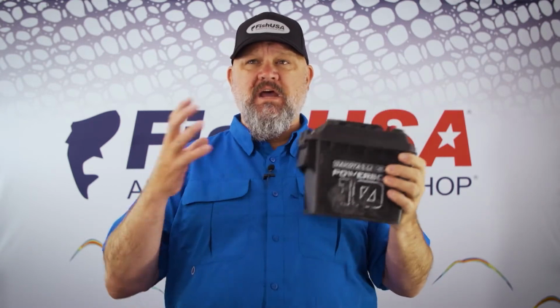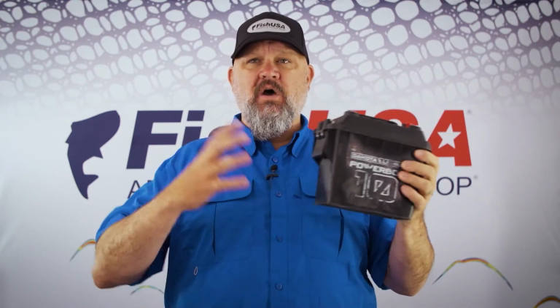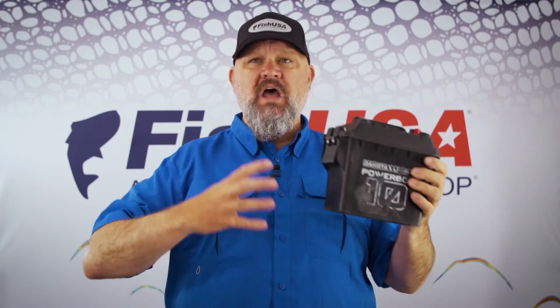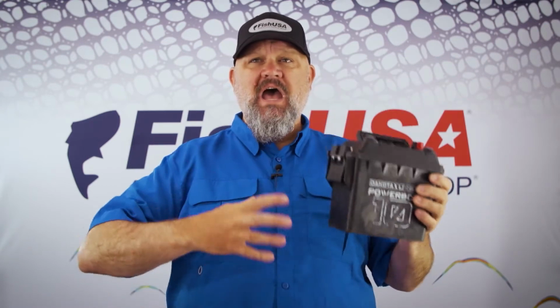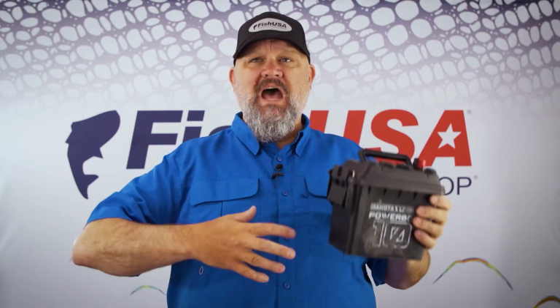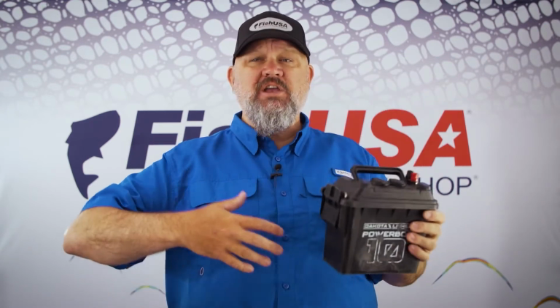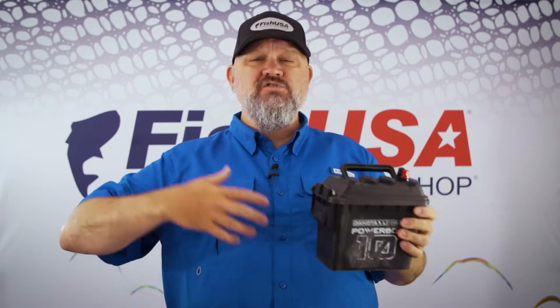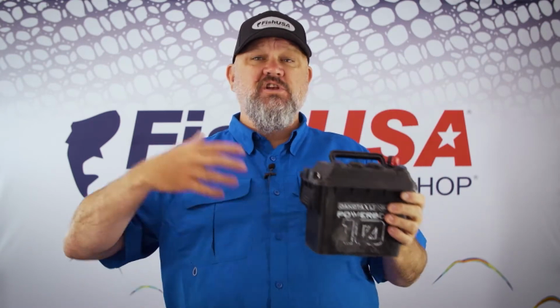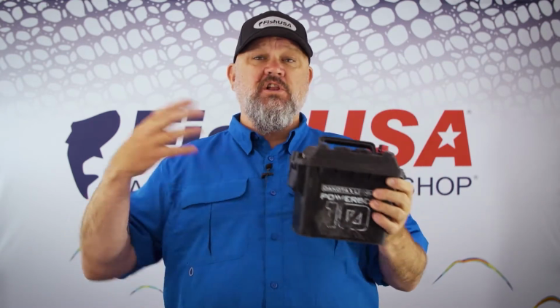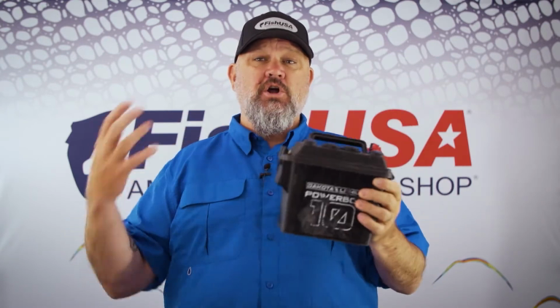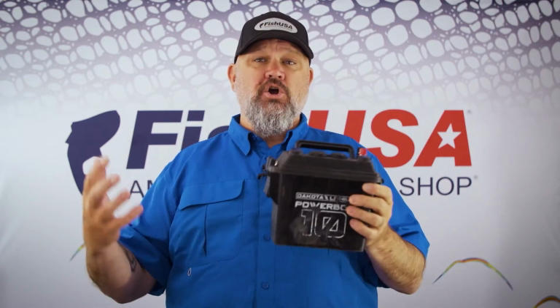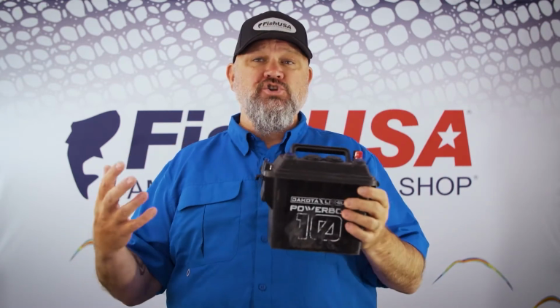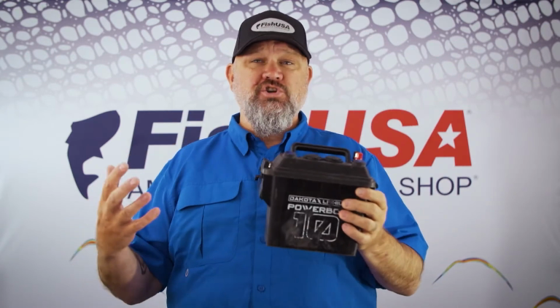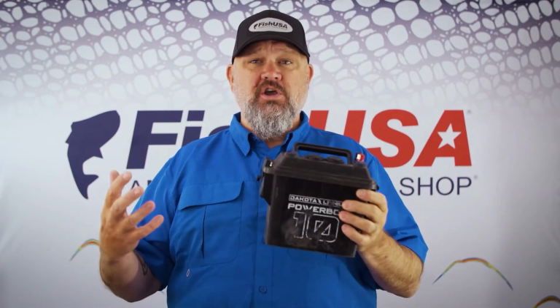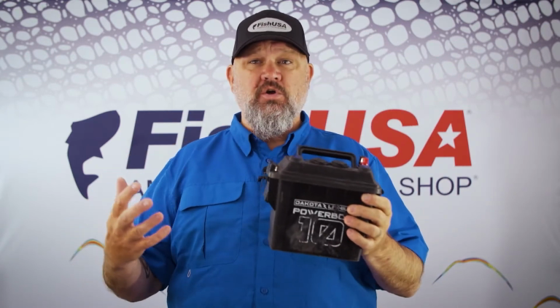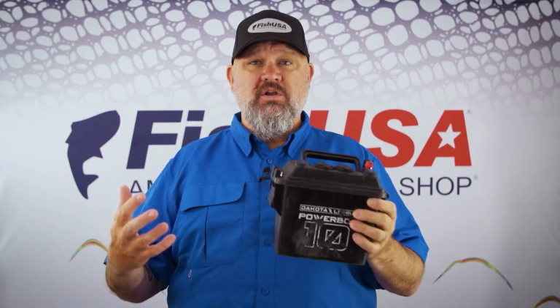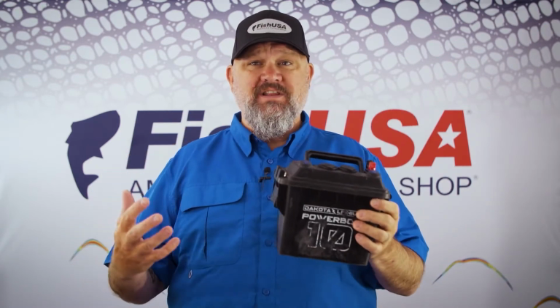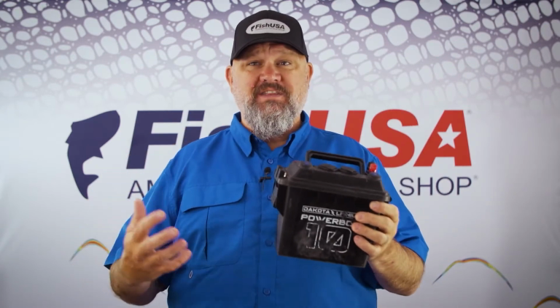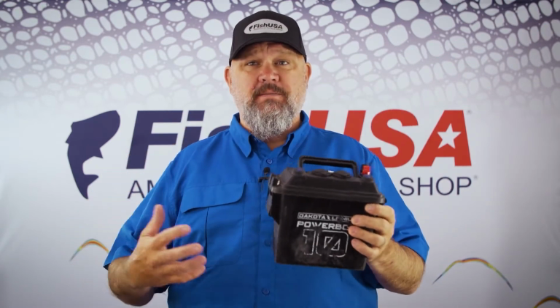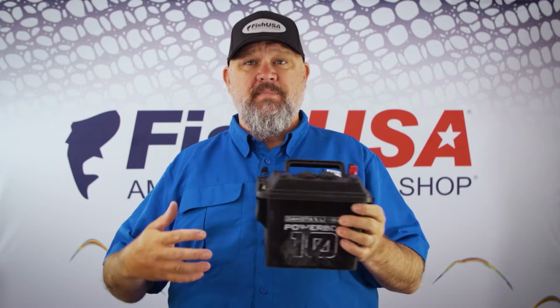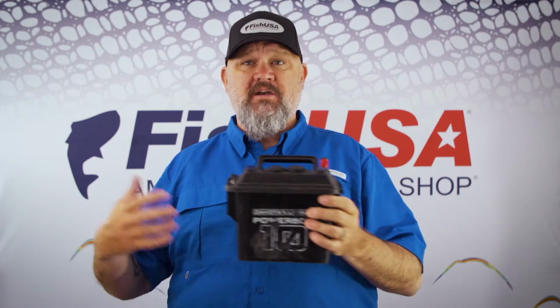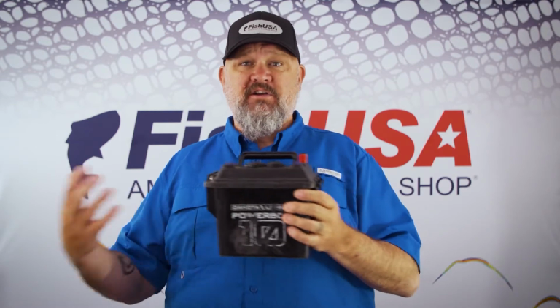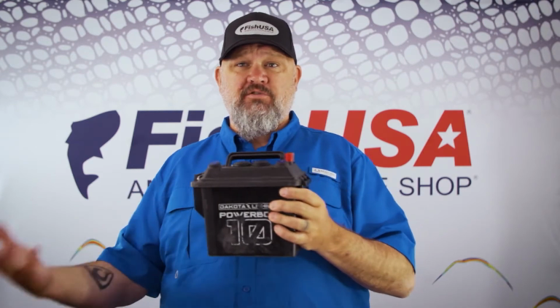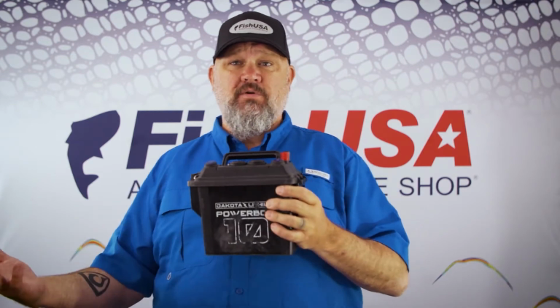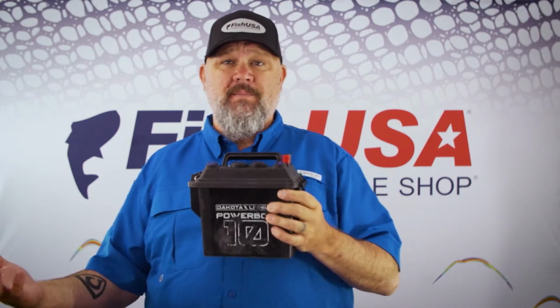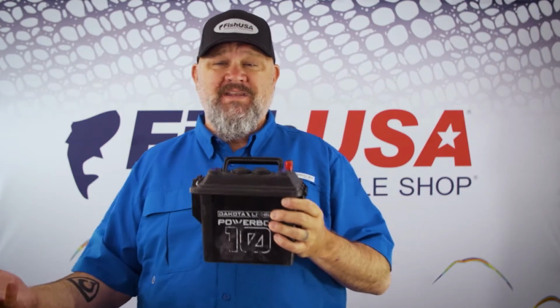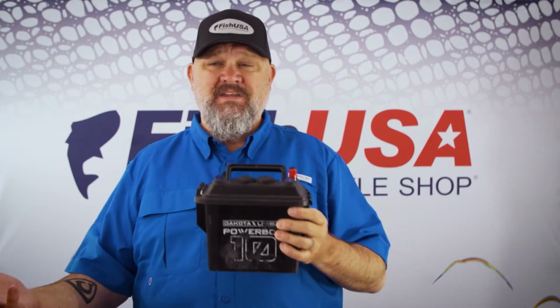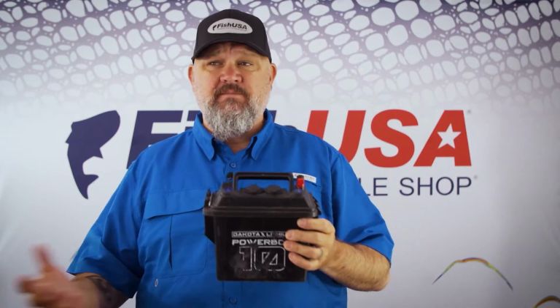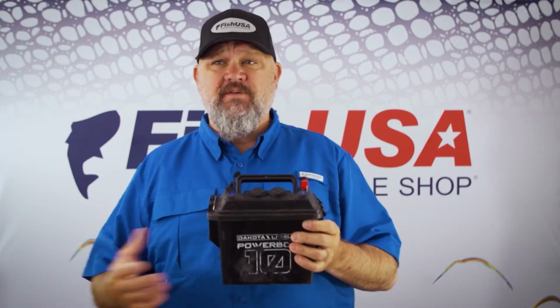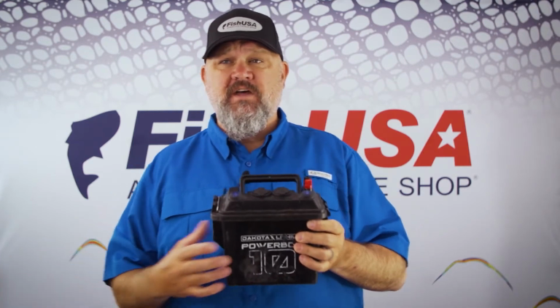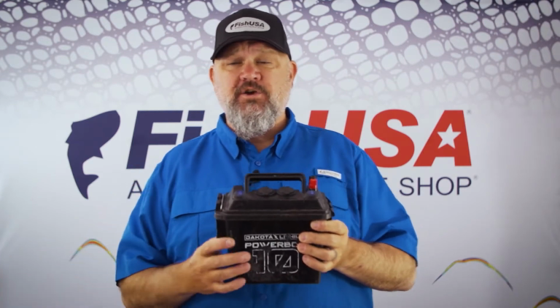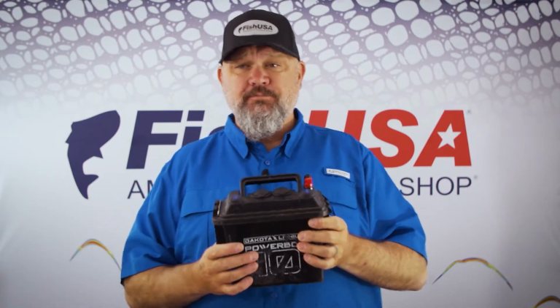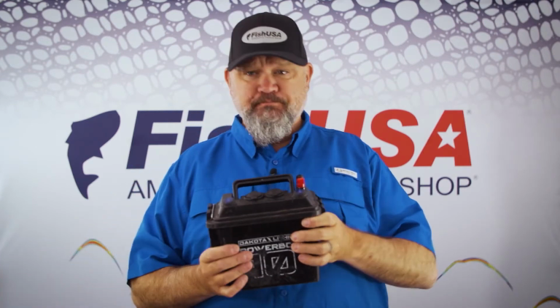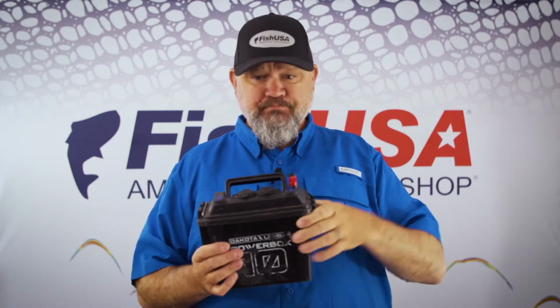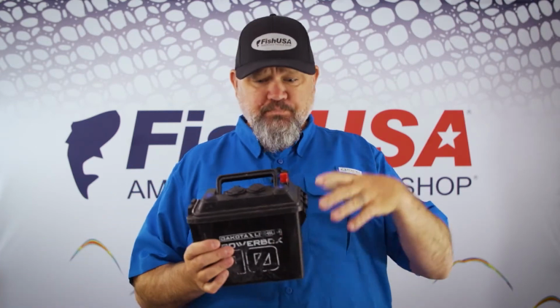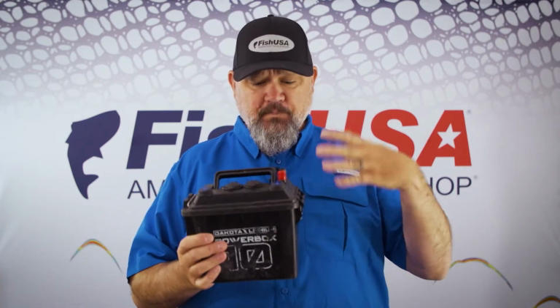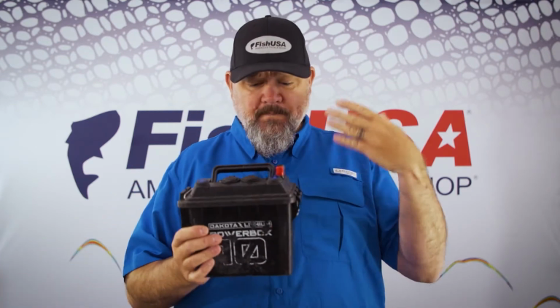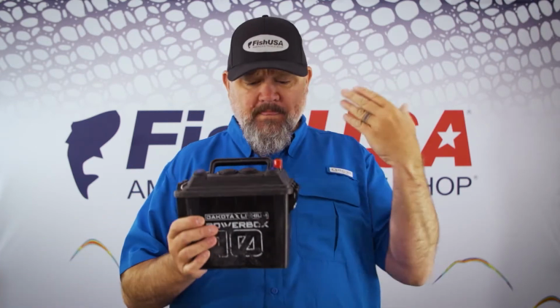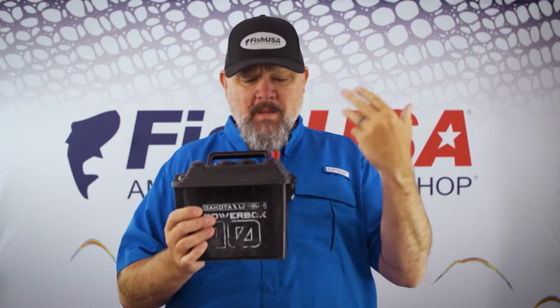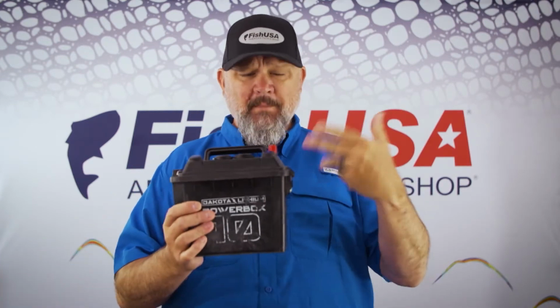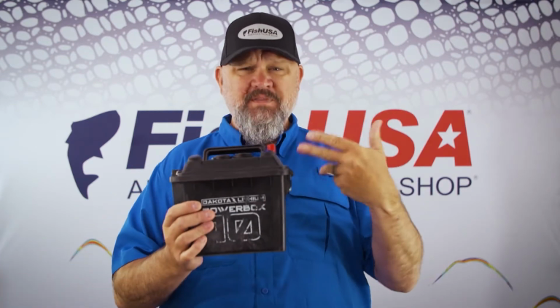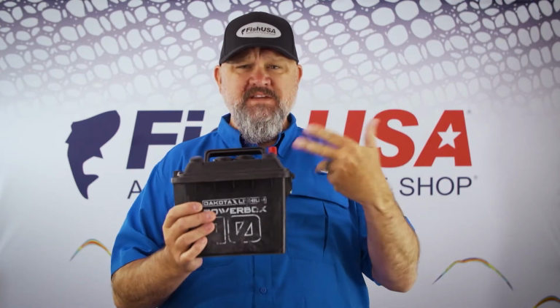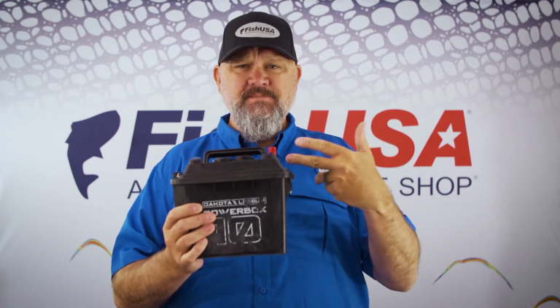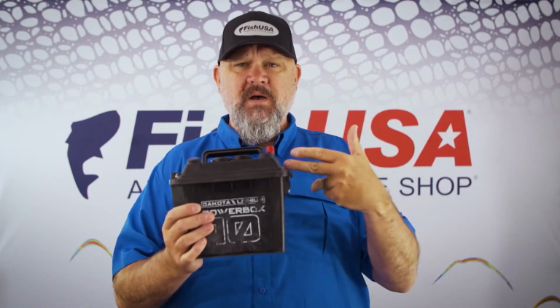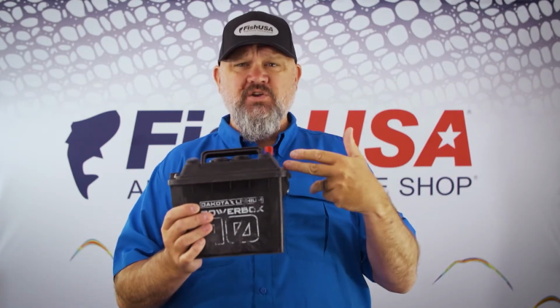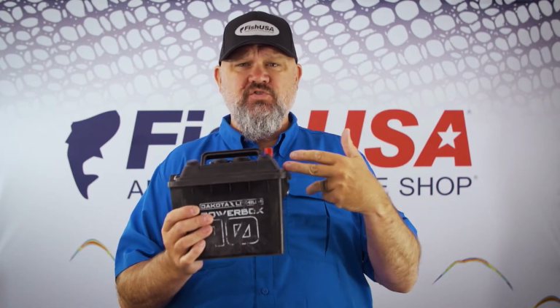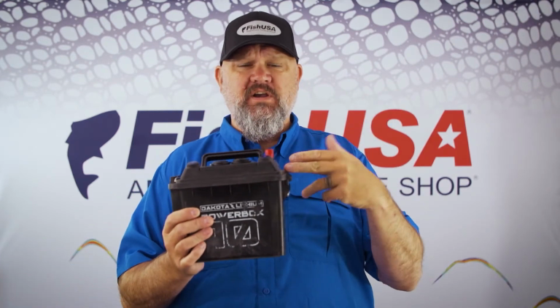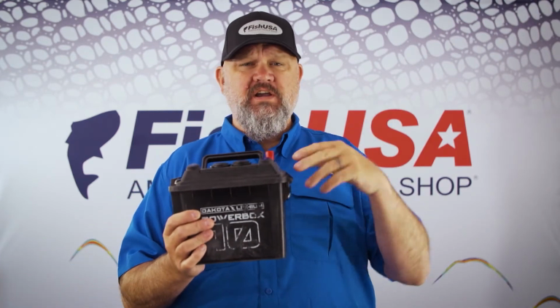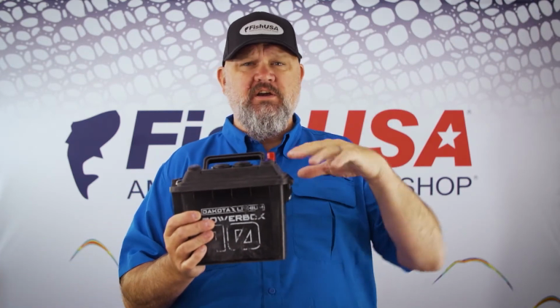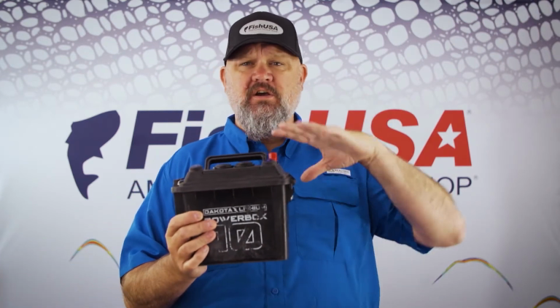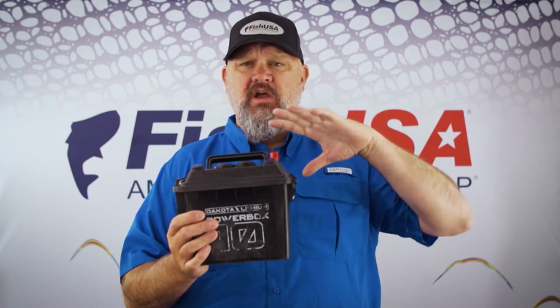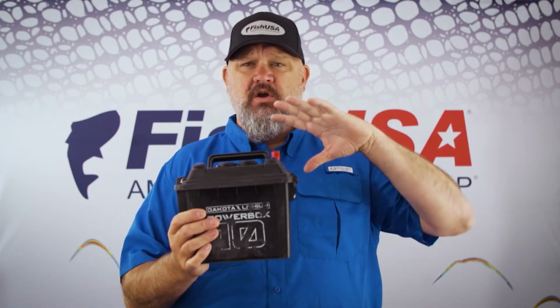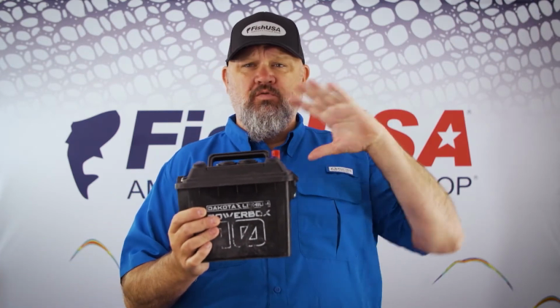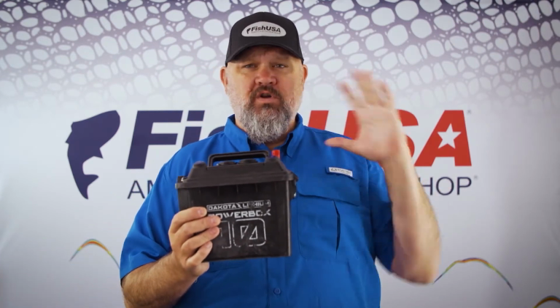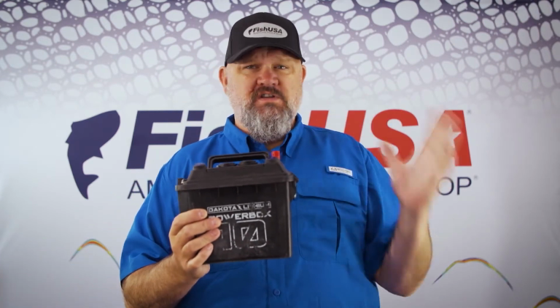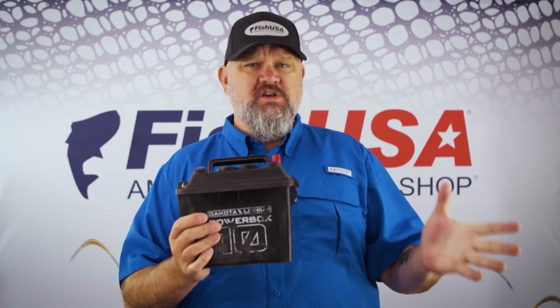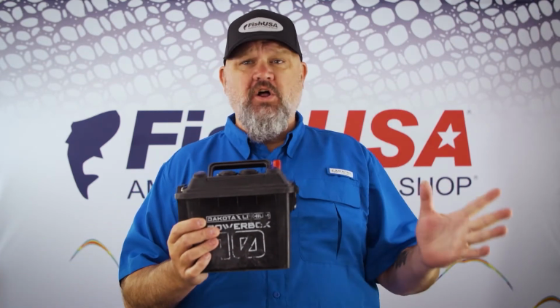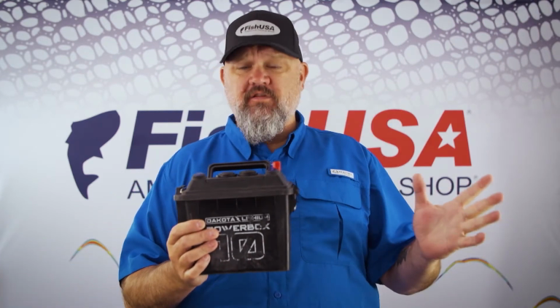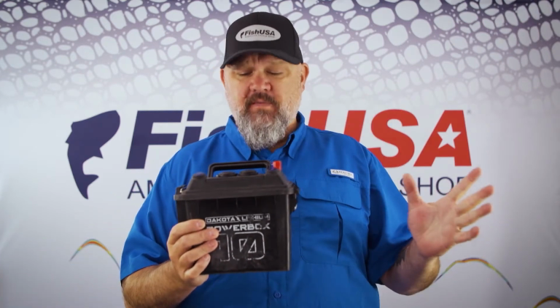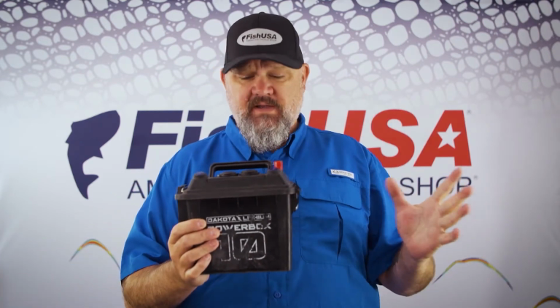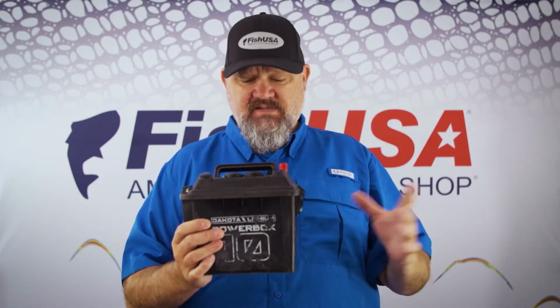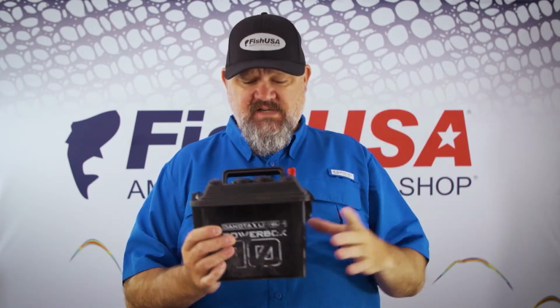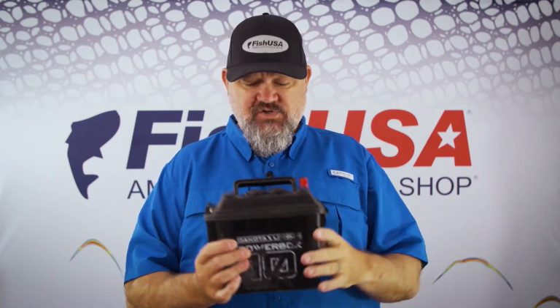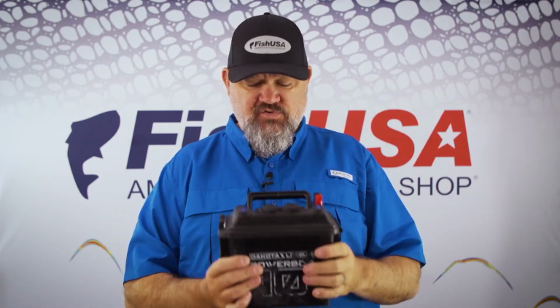I use a larger Dakota Lithium battery to run my depth finder, but this box right here runs all of my accessories.